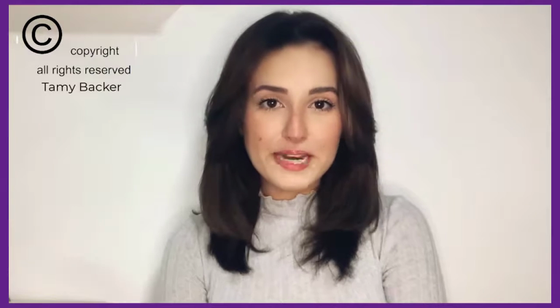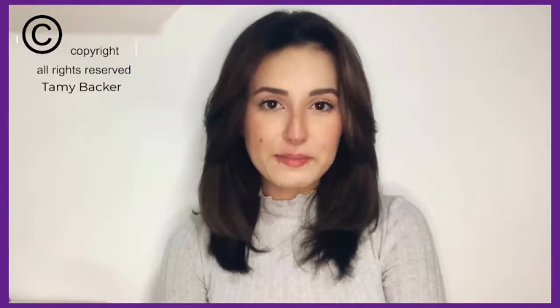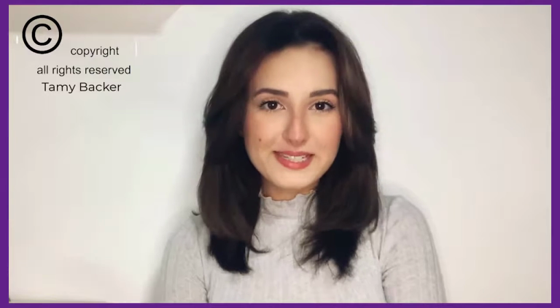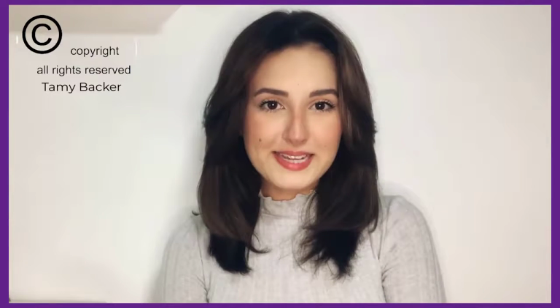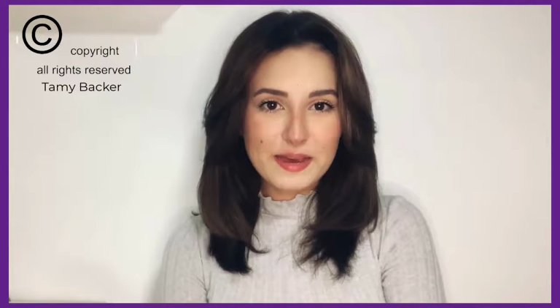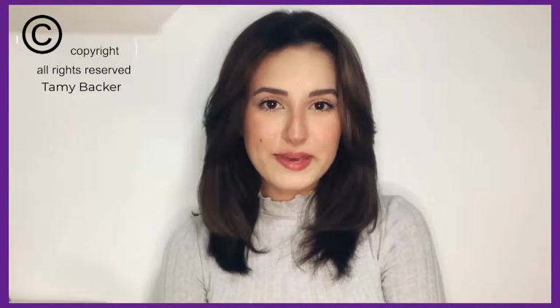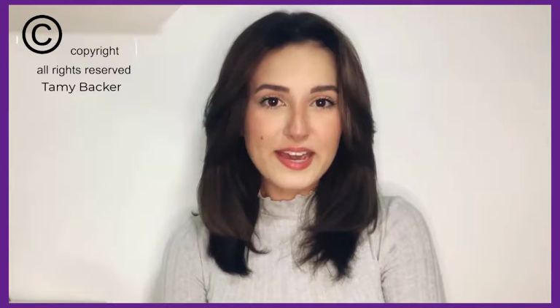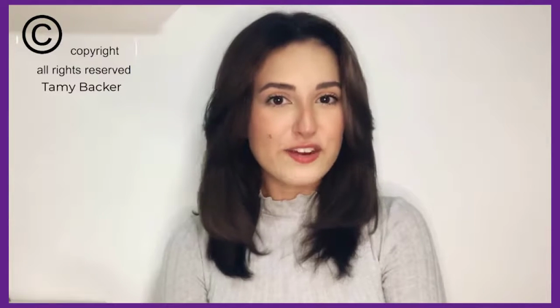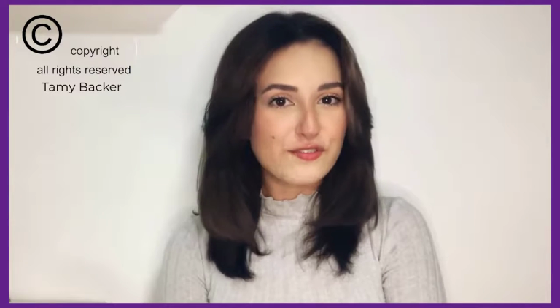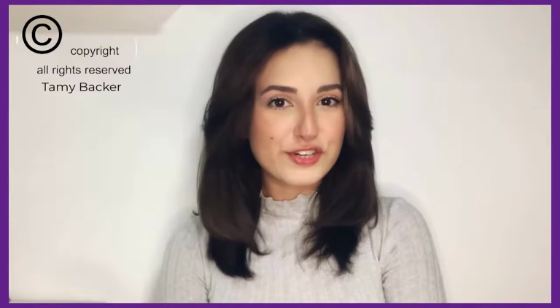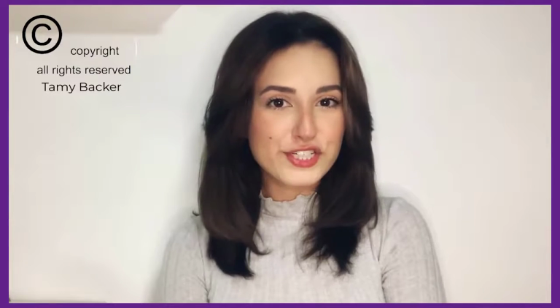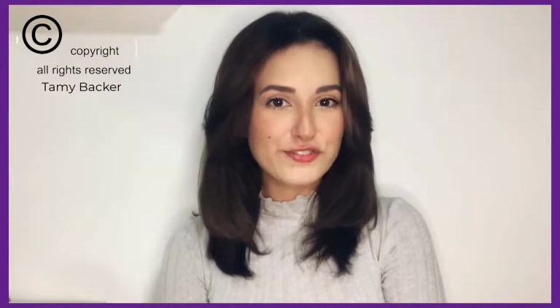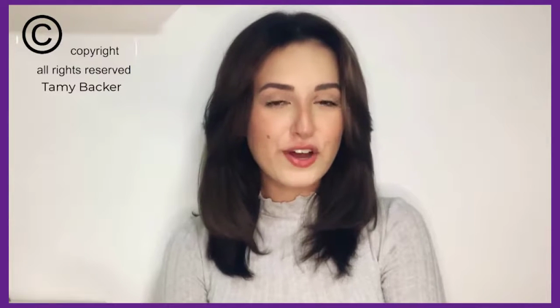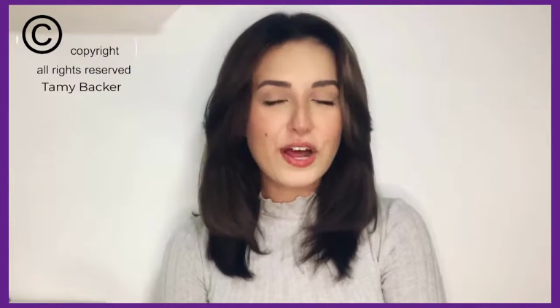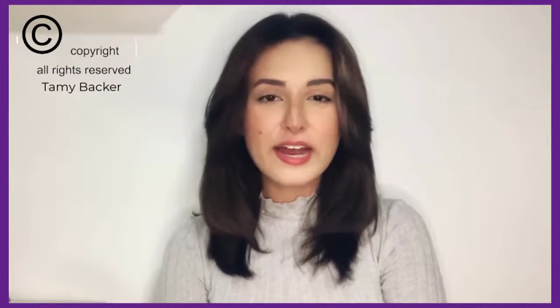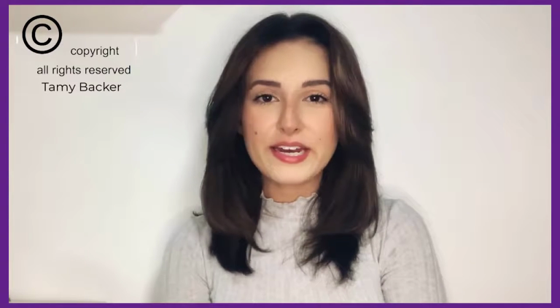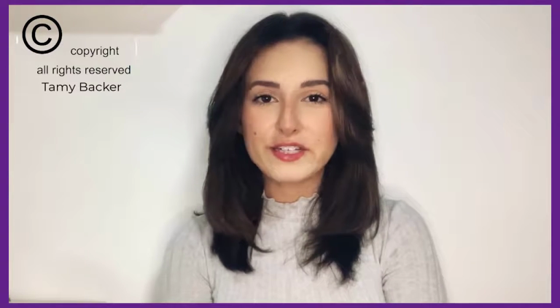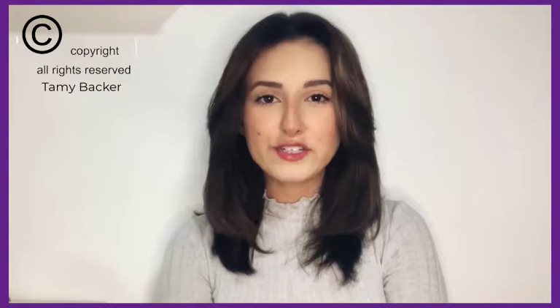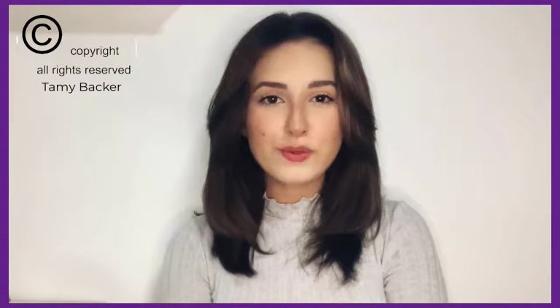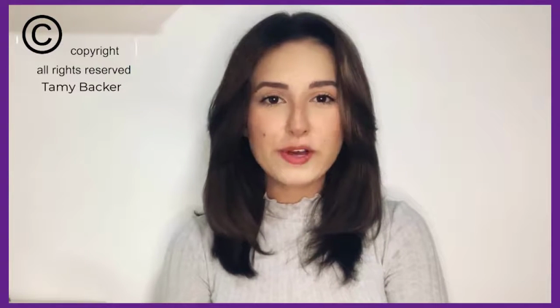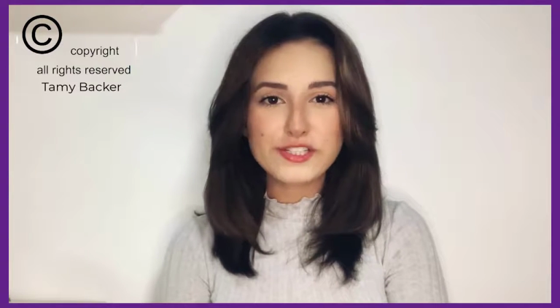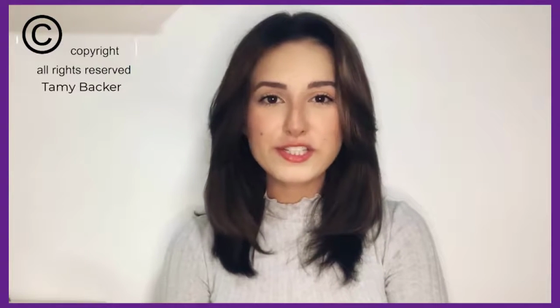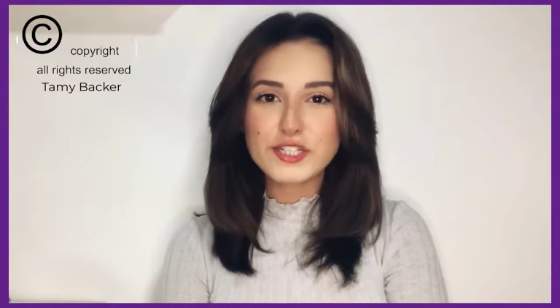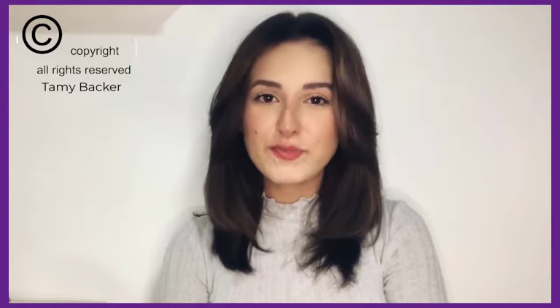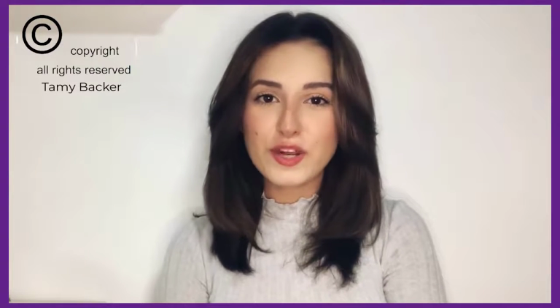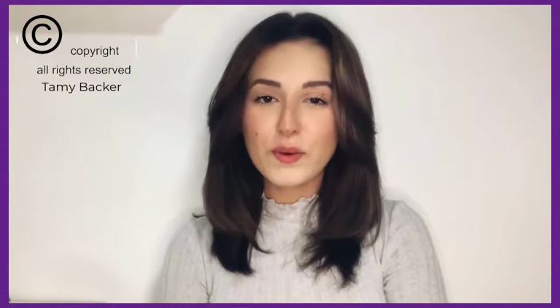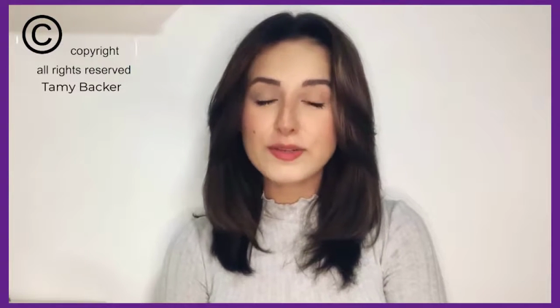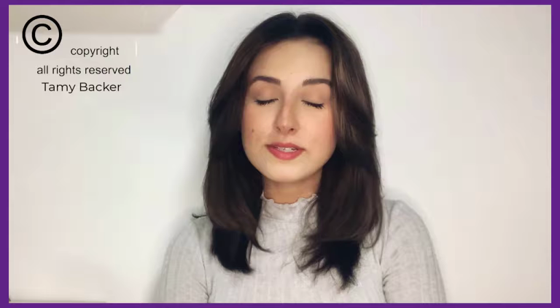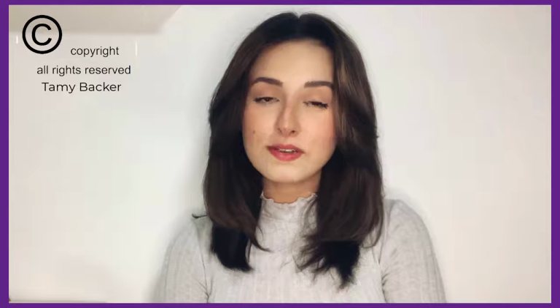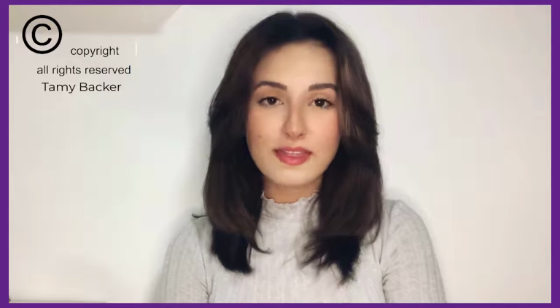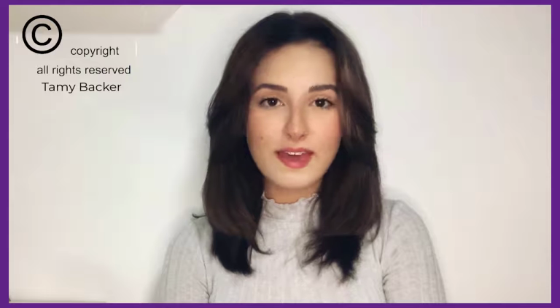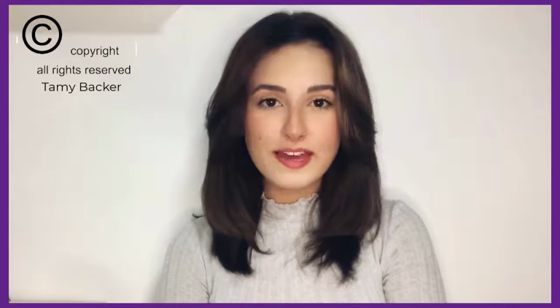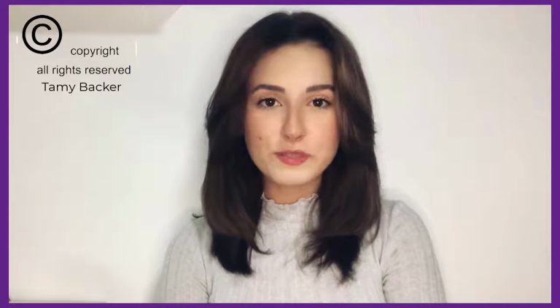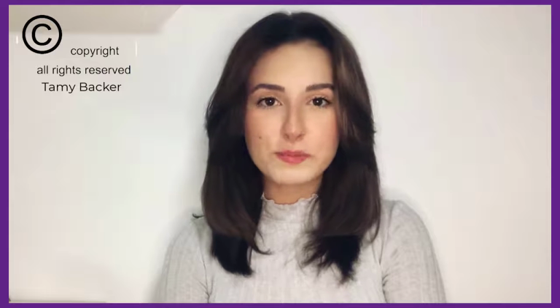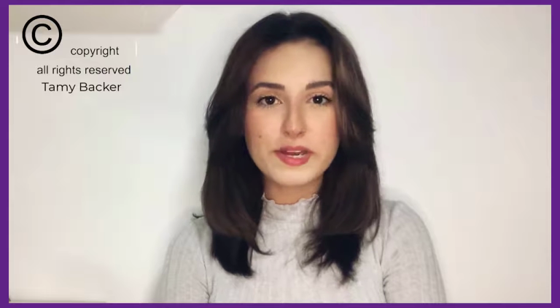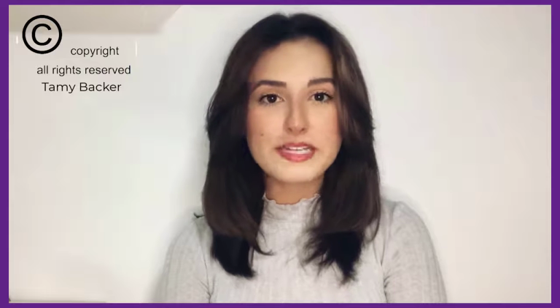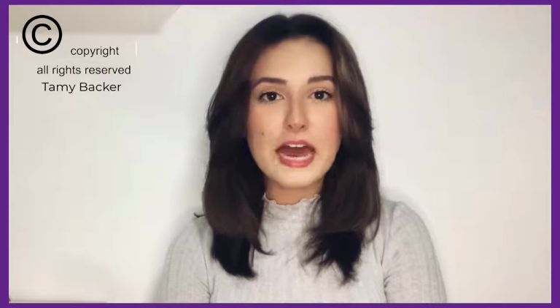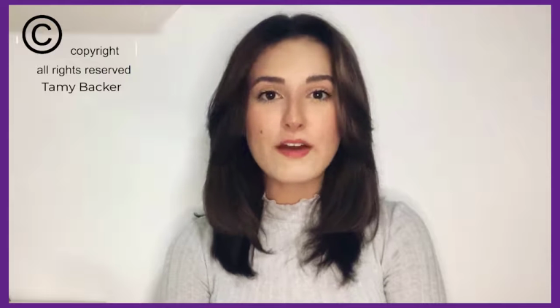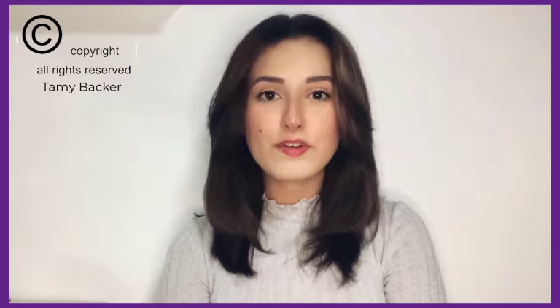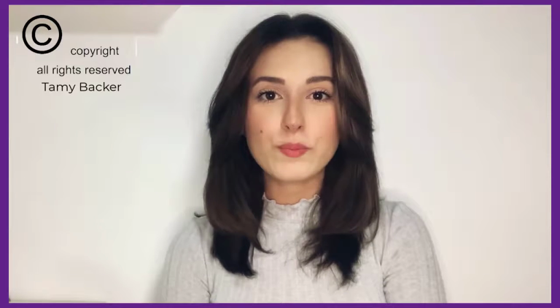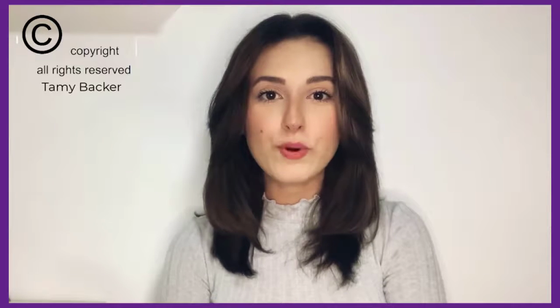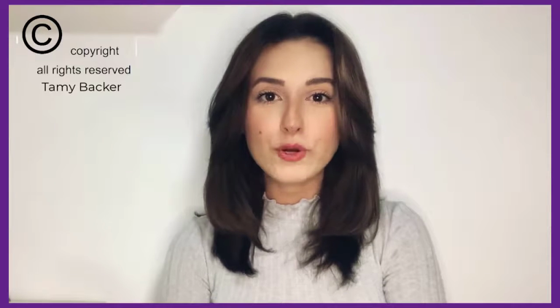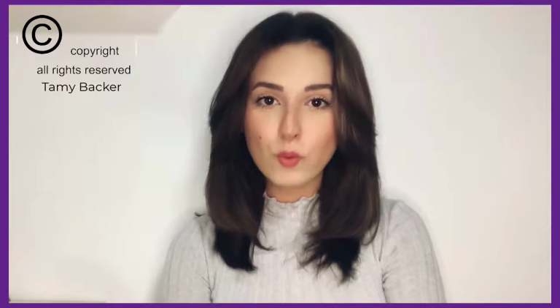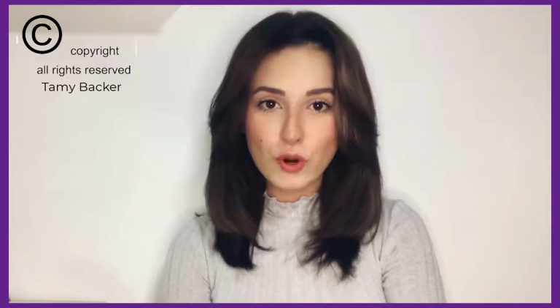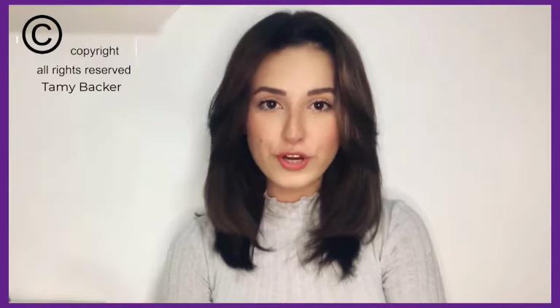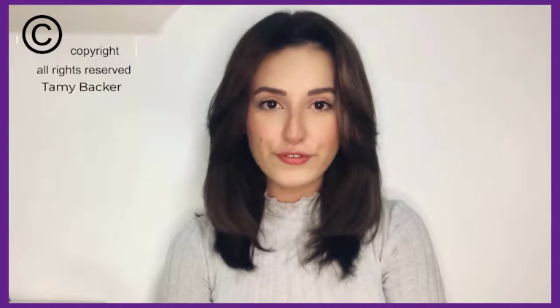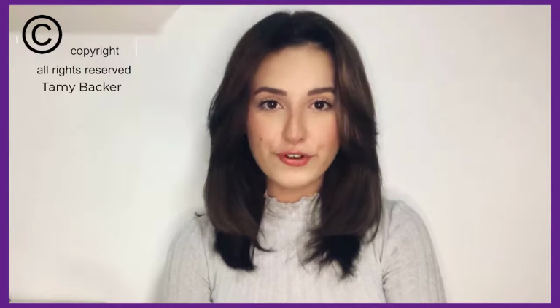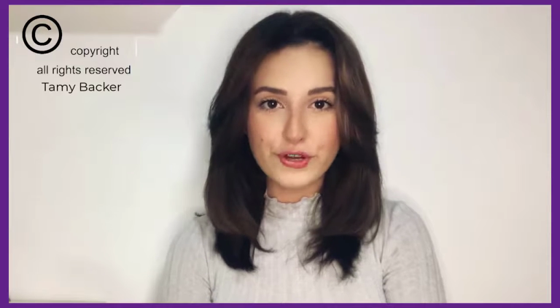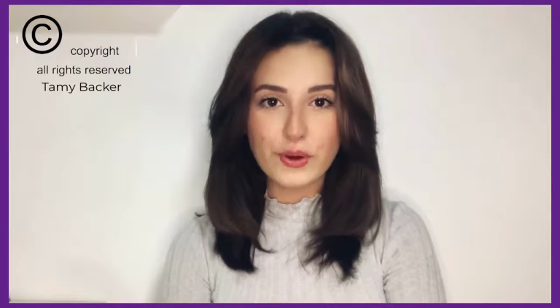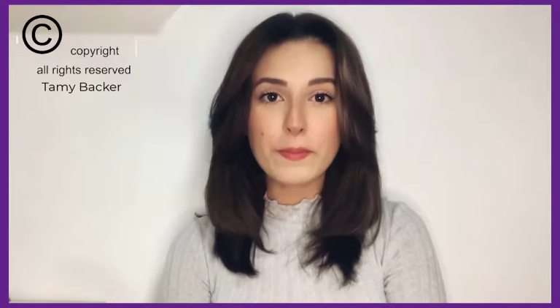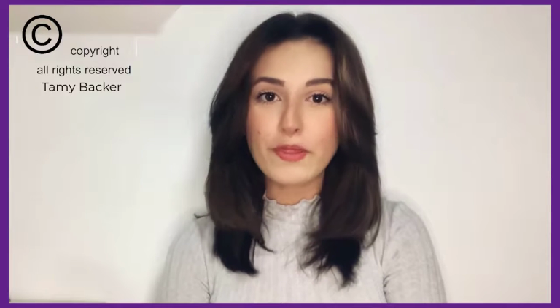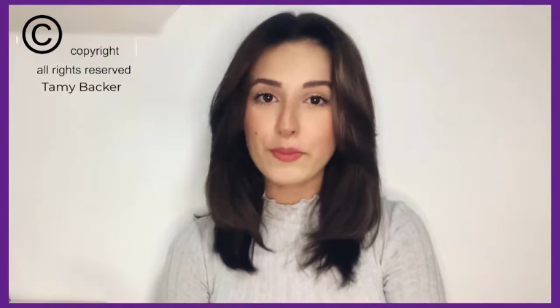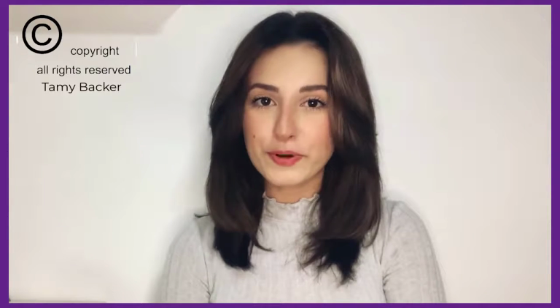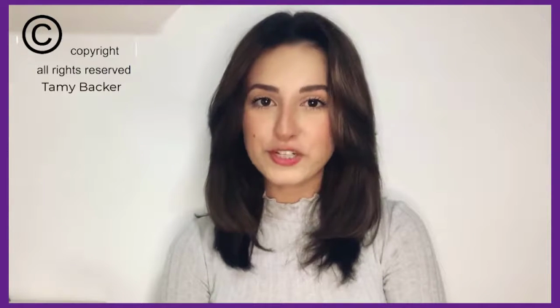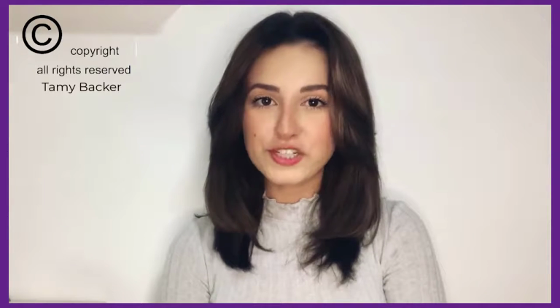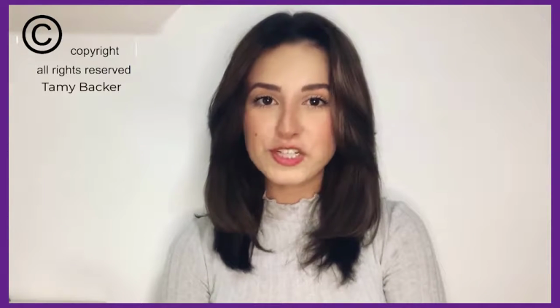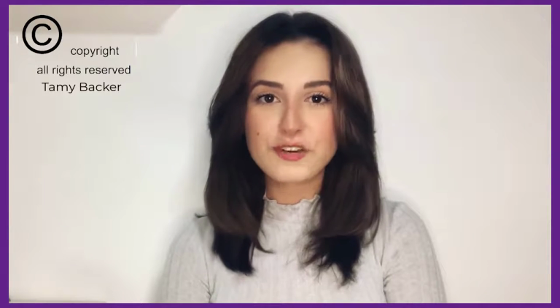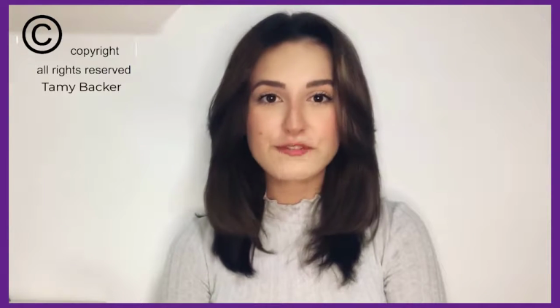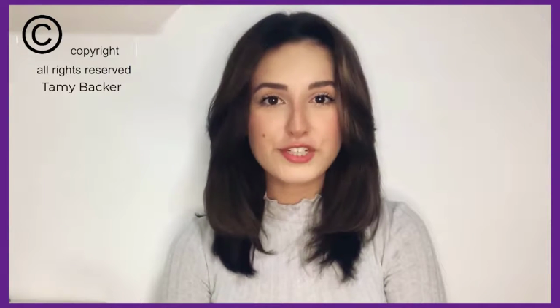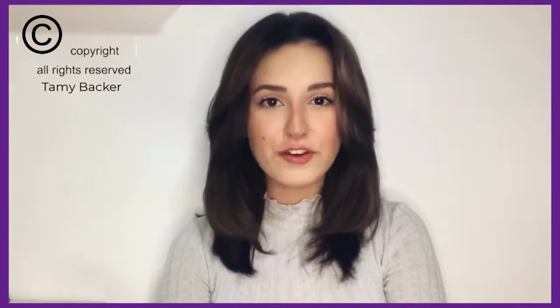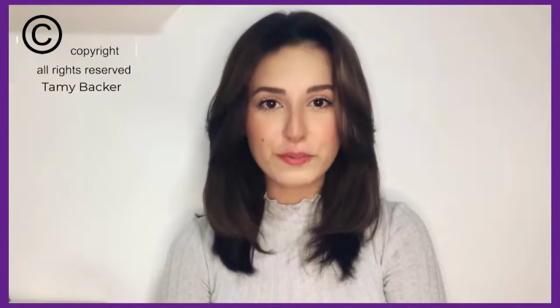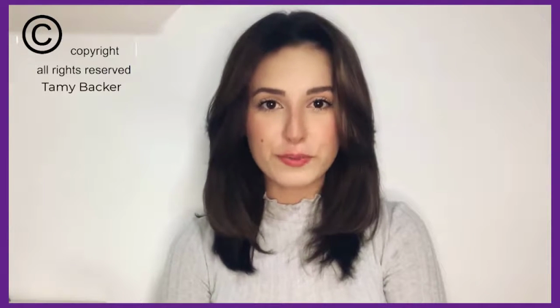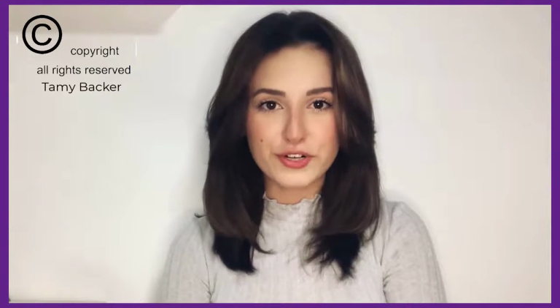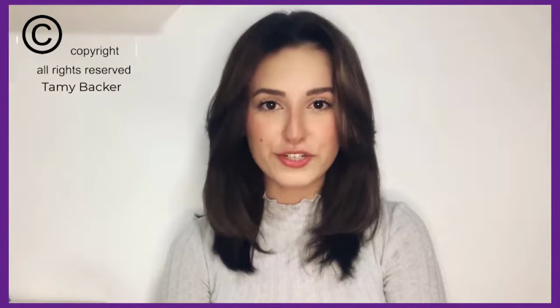My name is Tammy, and I need you to watch this video until the end because I have an important warning for you about the purchase of Java burn.